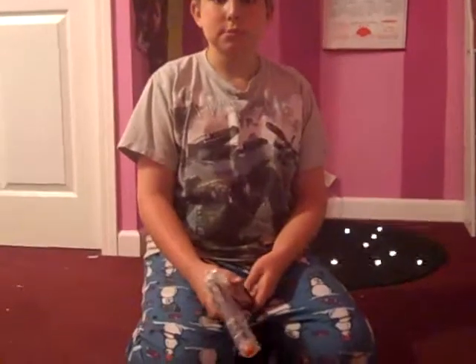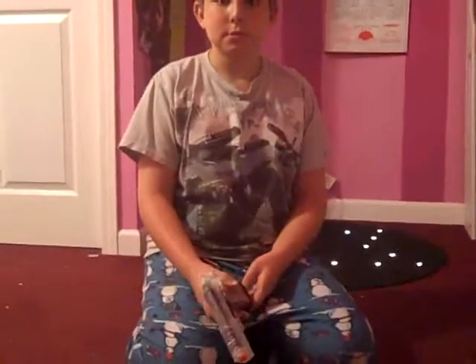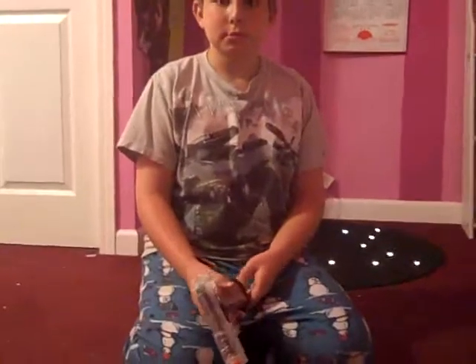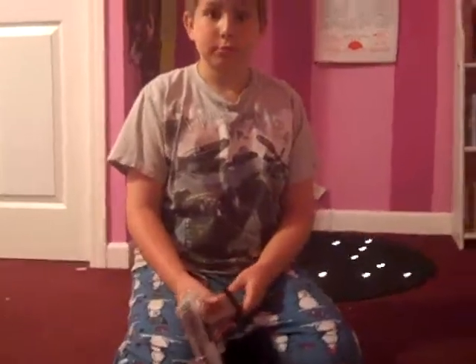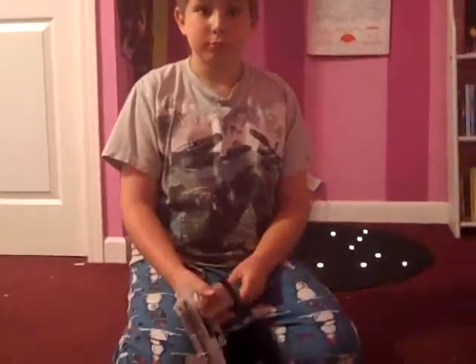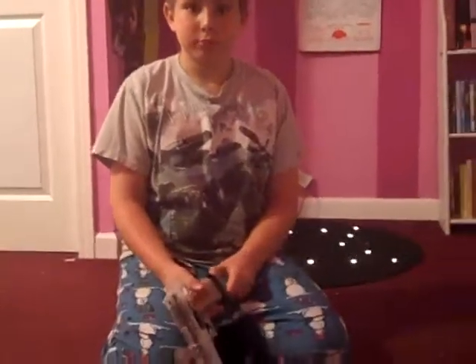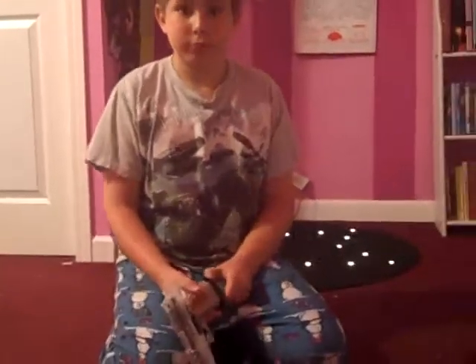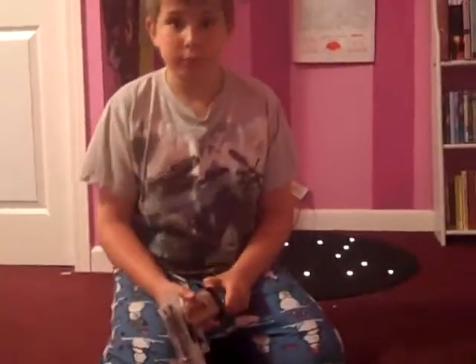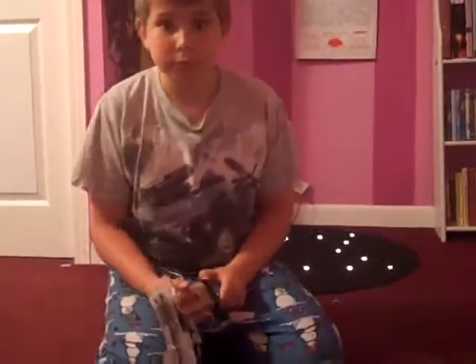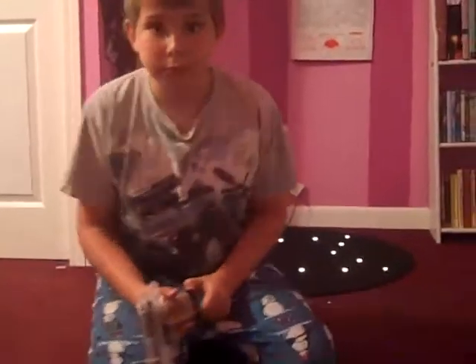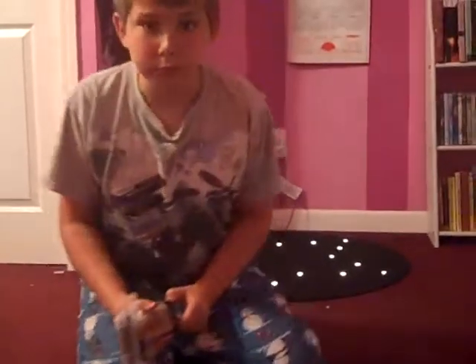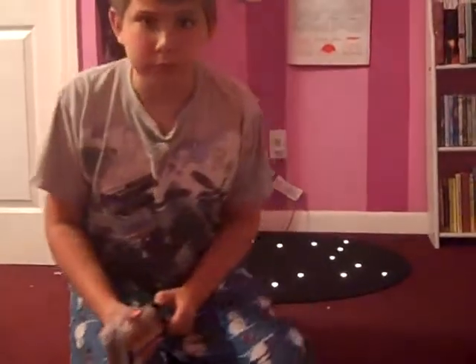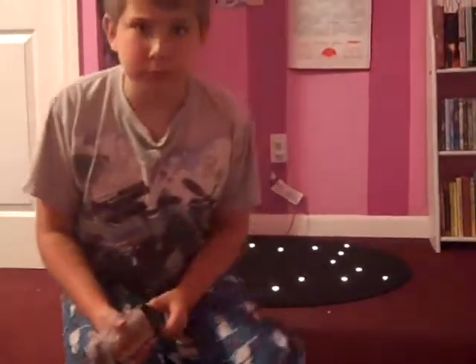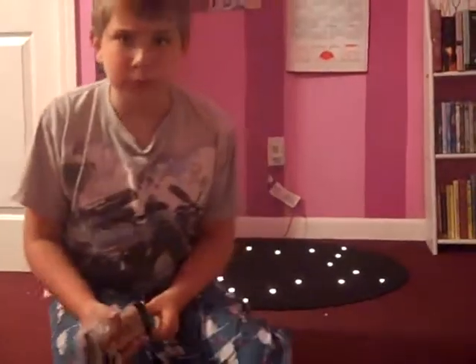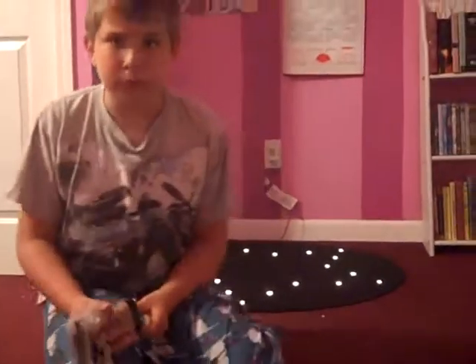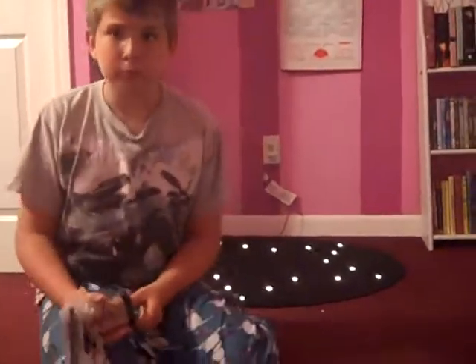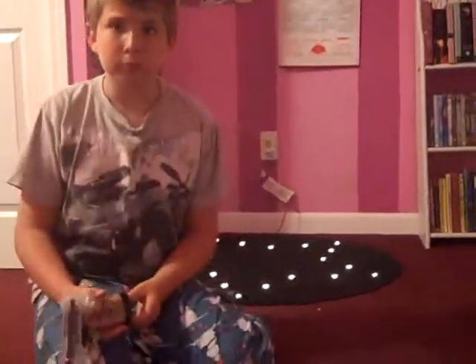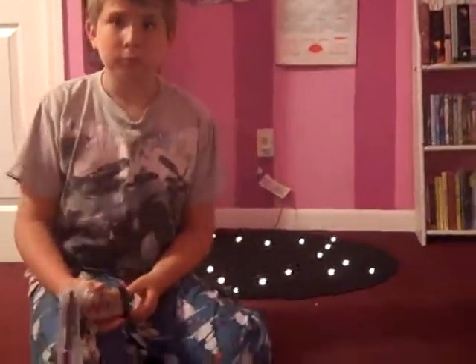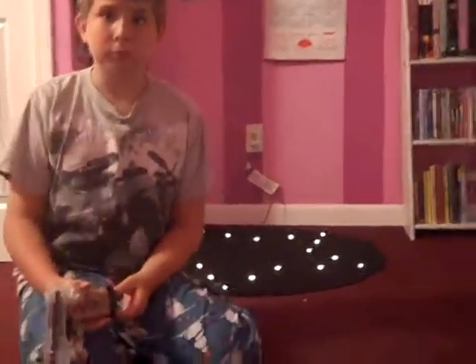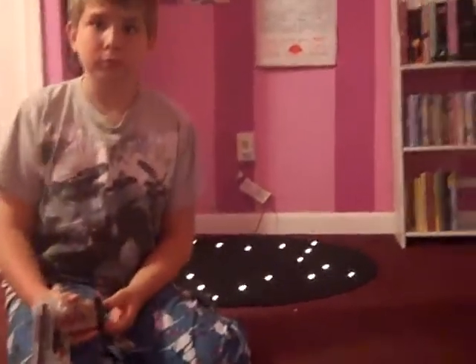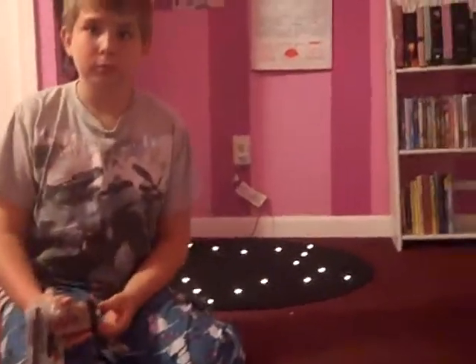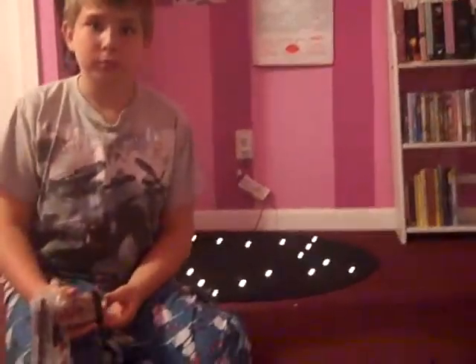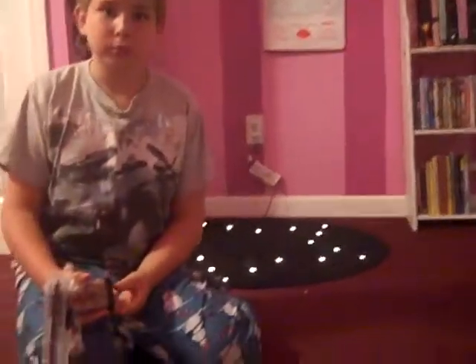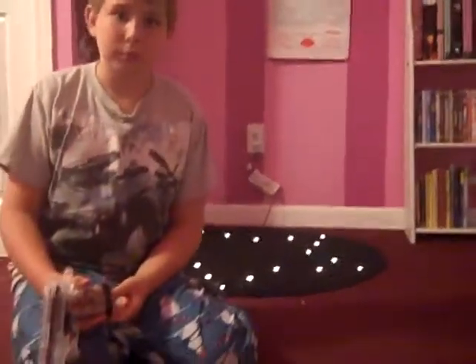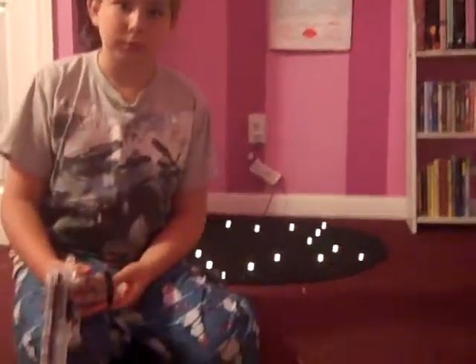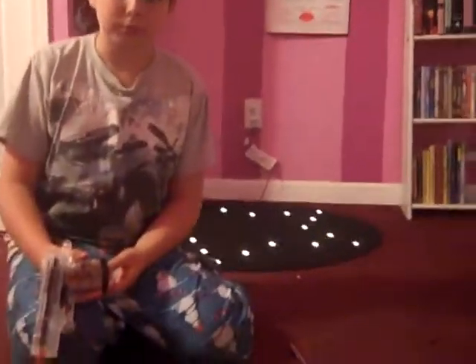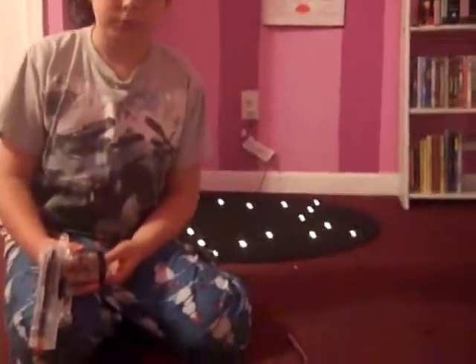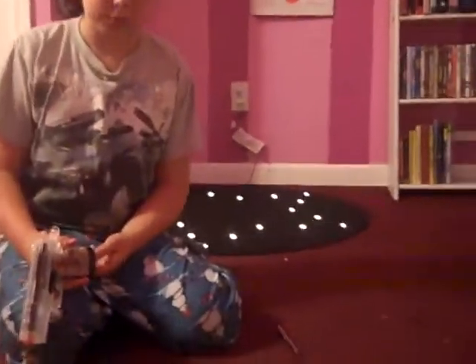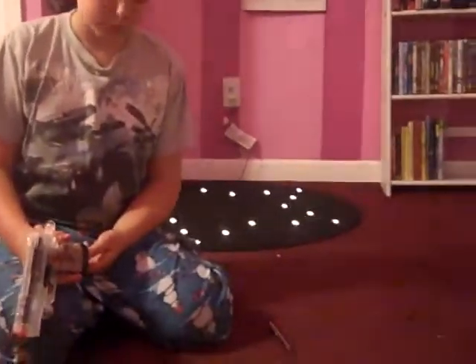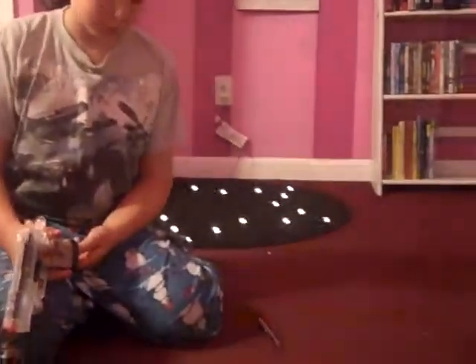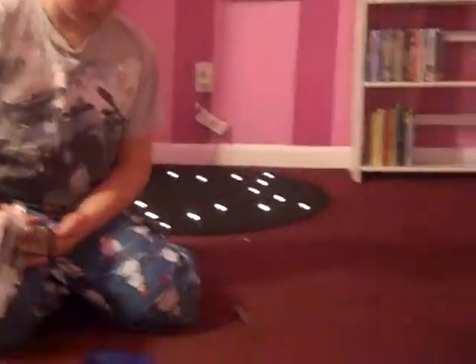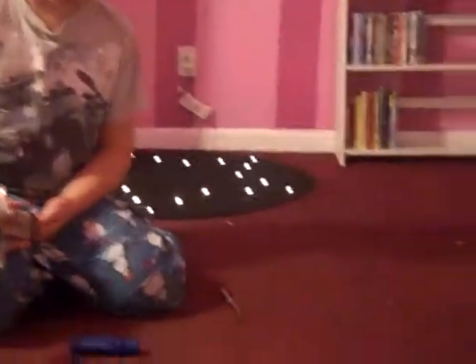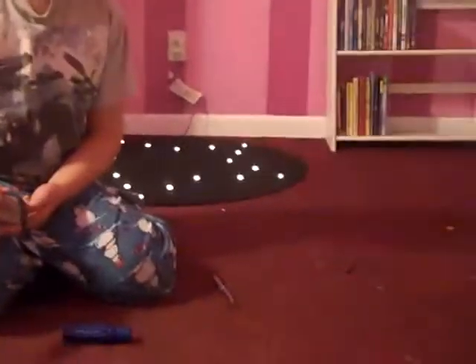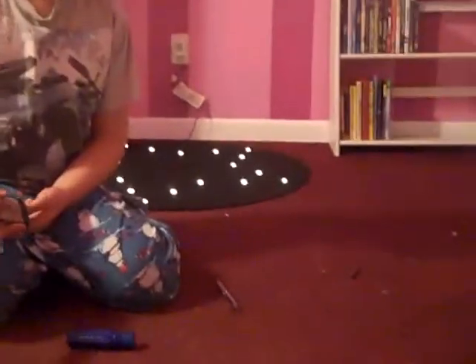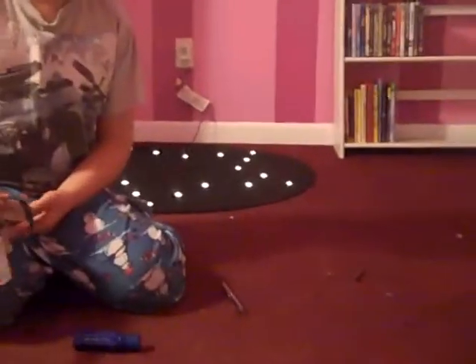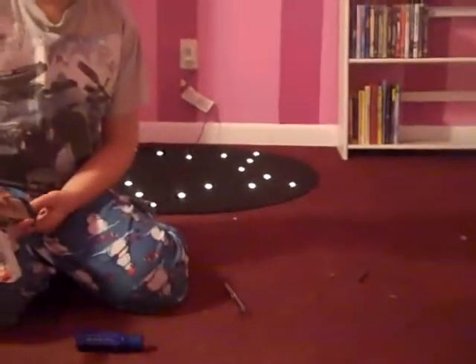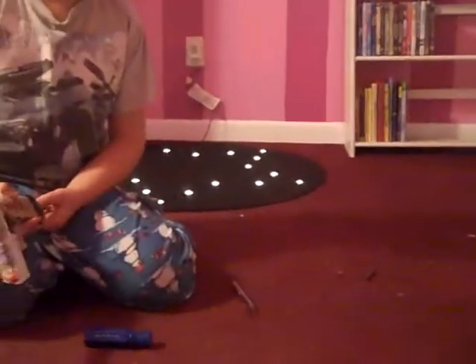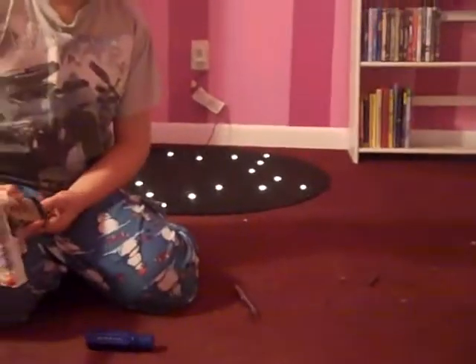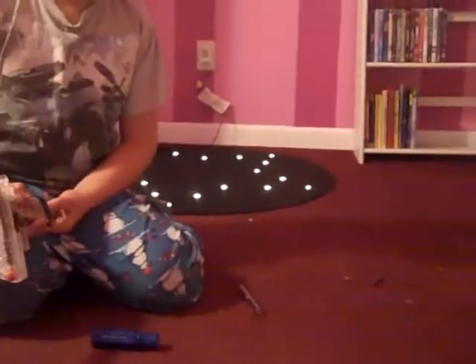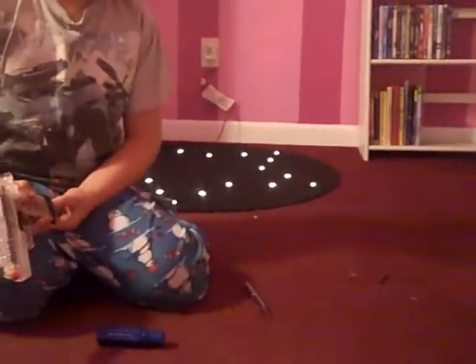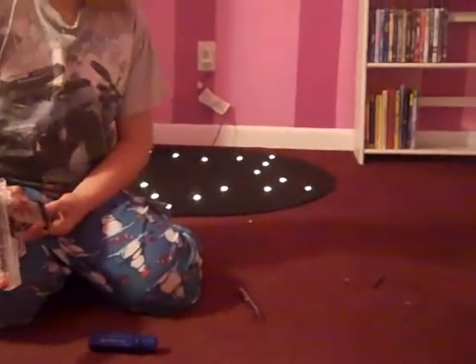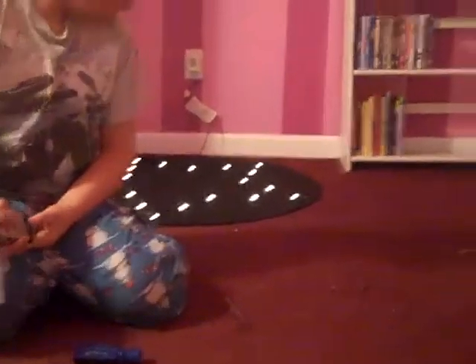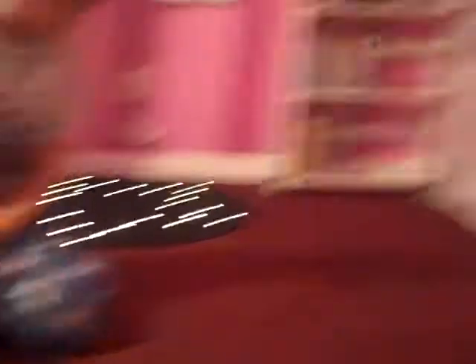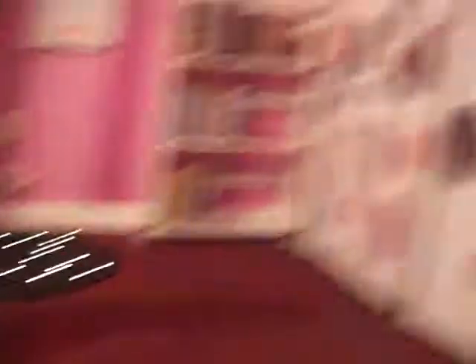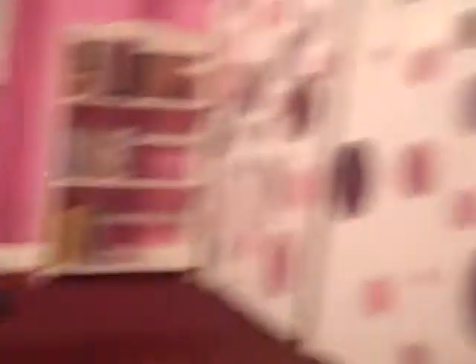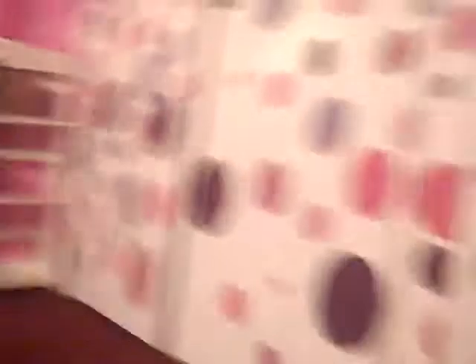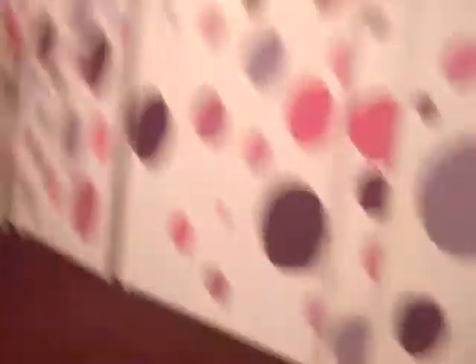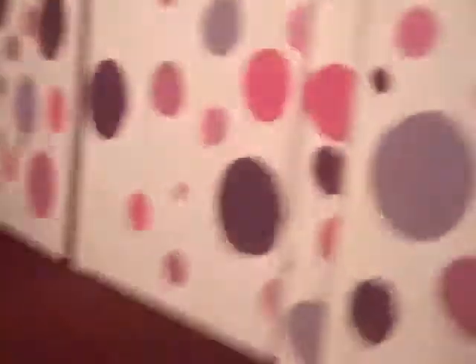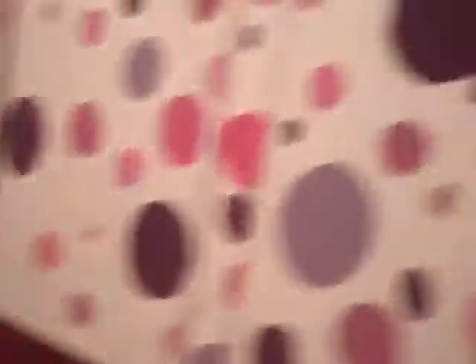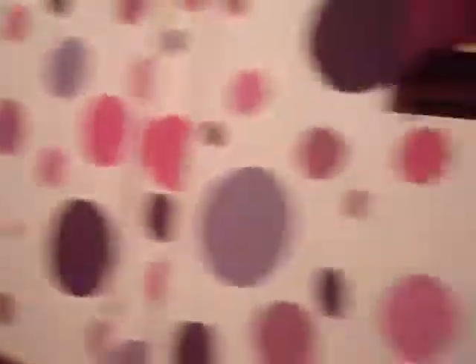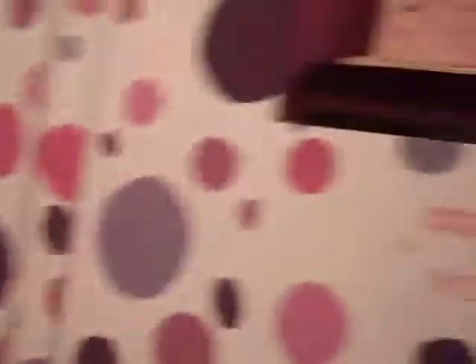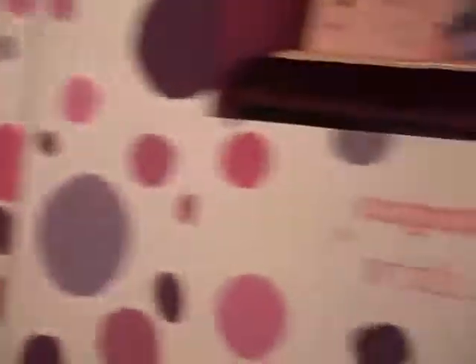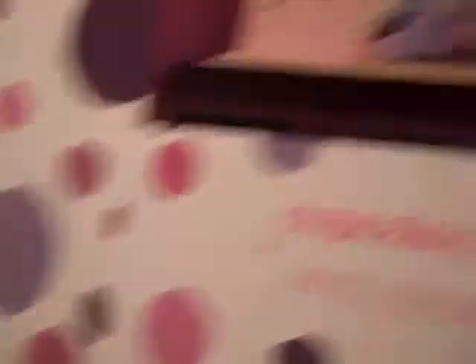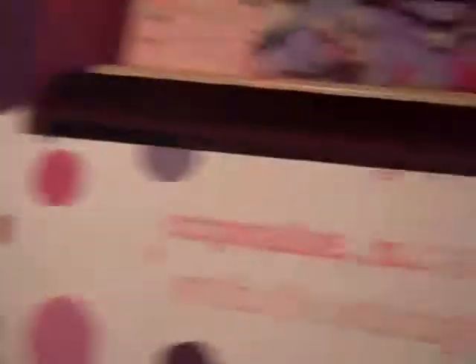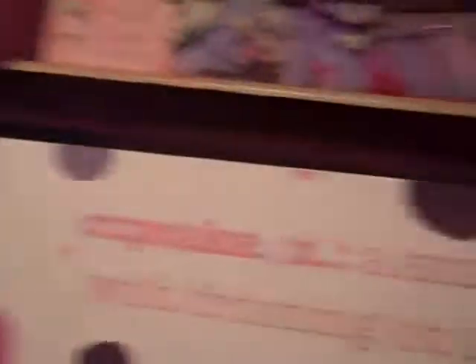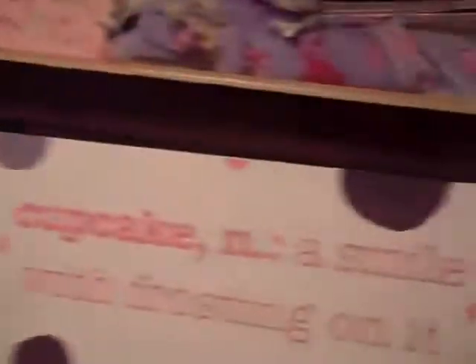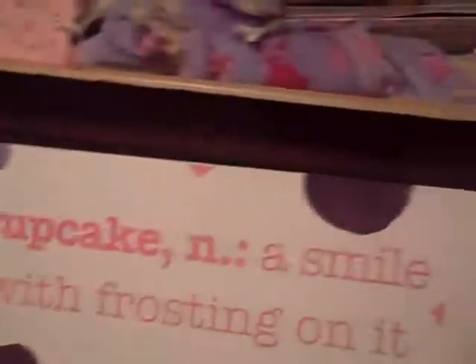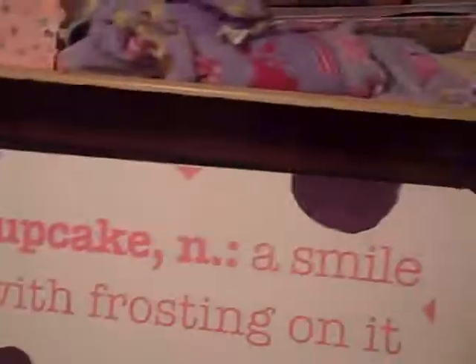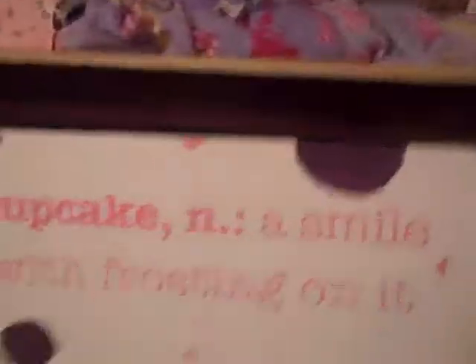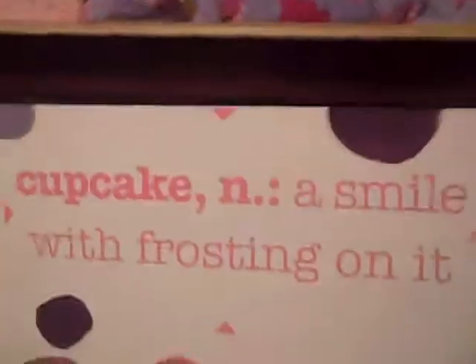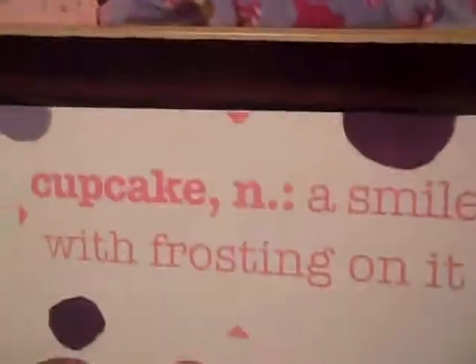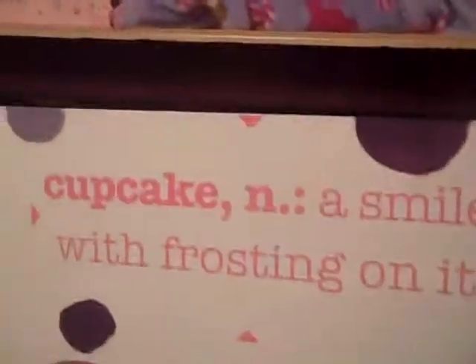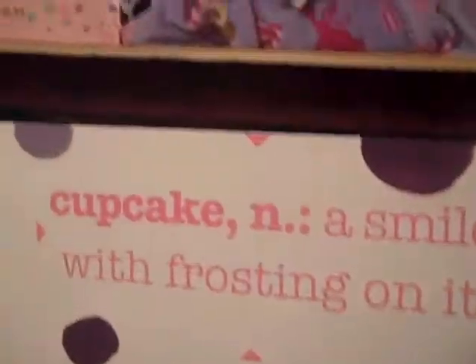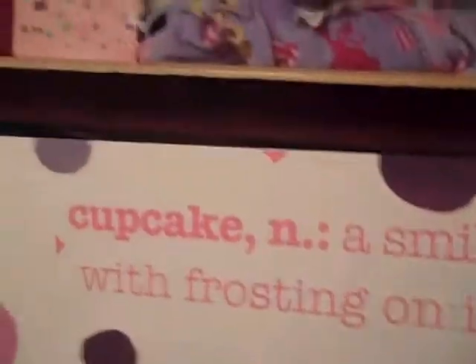So where are you vlogging from? Because it looks pretty pink, and there's a light-up star rug and a cupcake sticker.